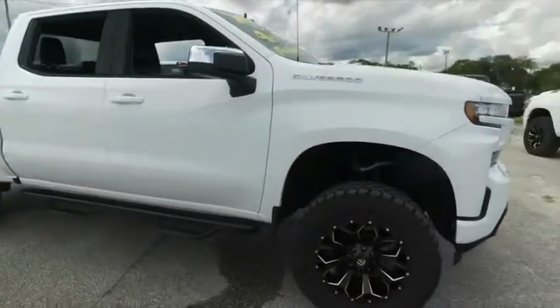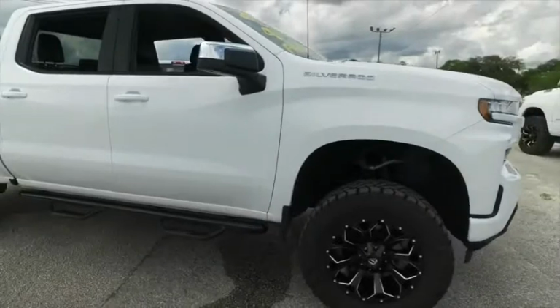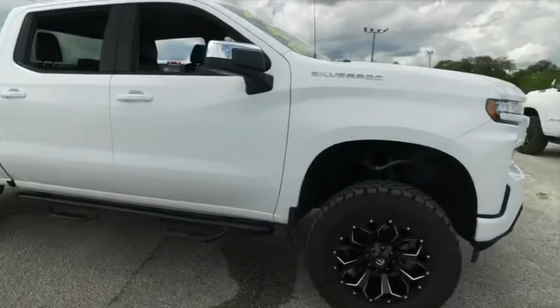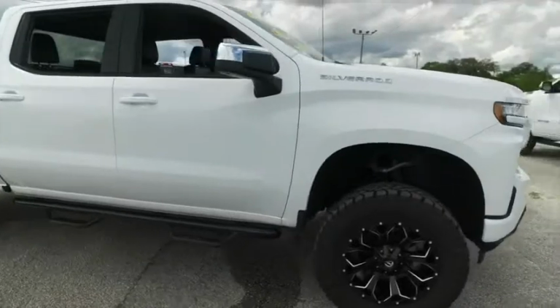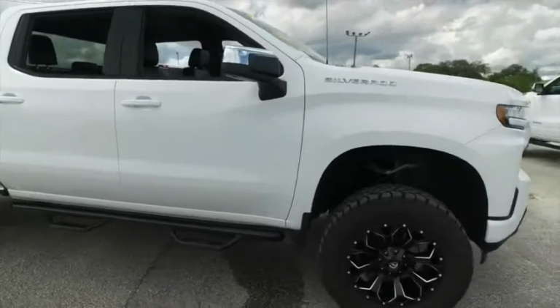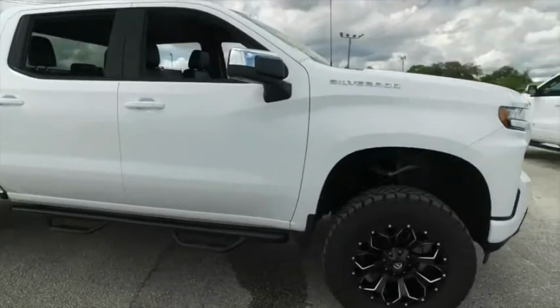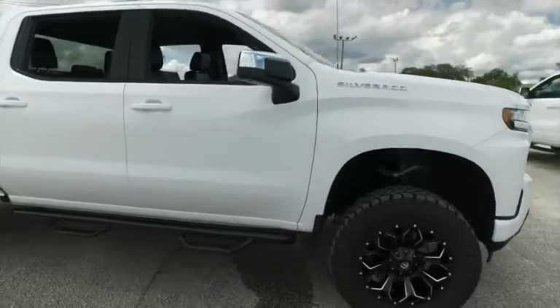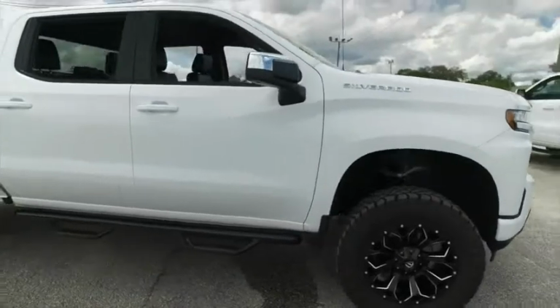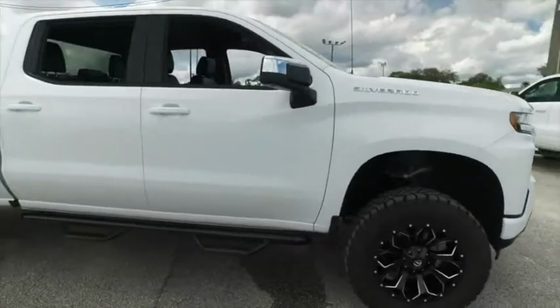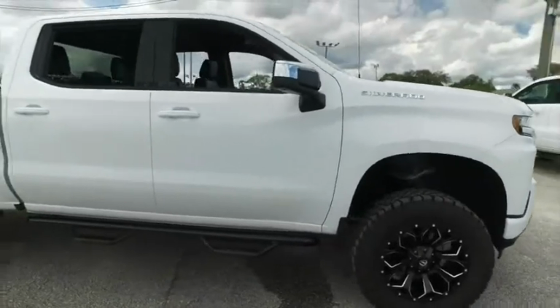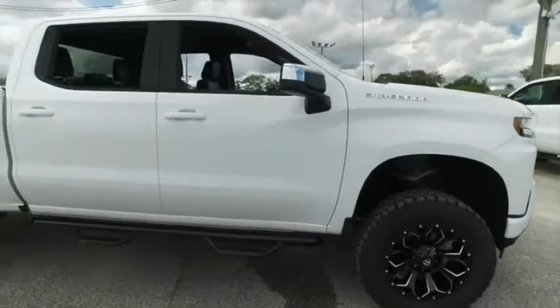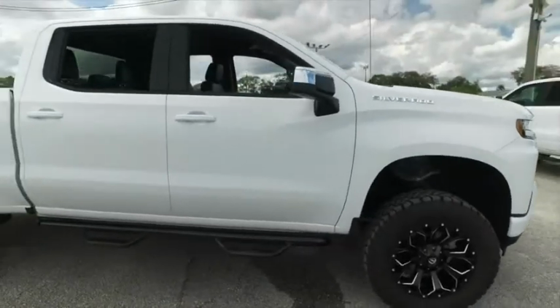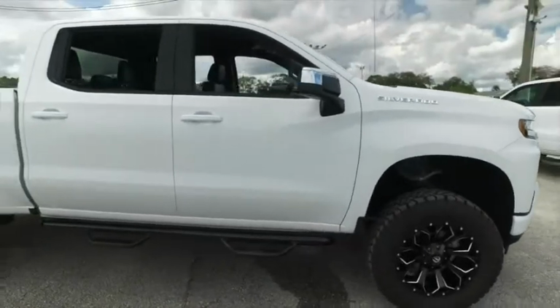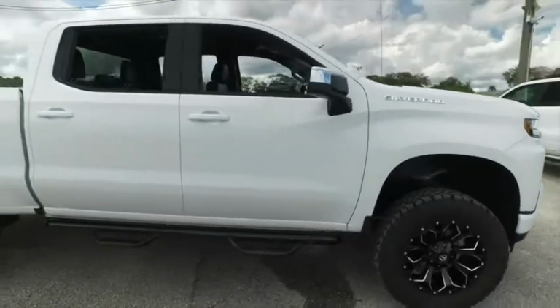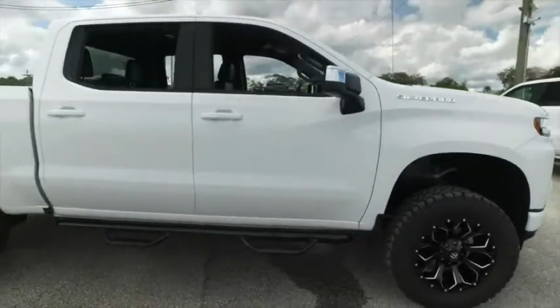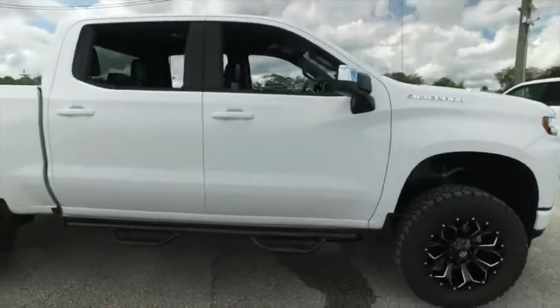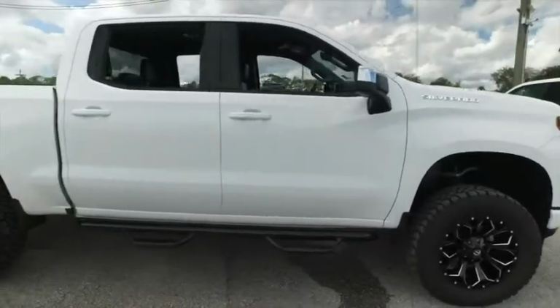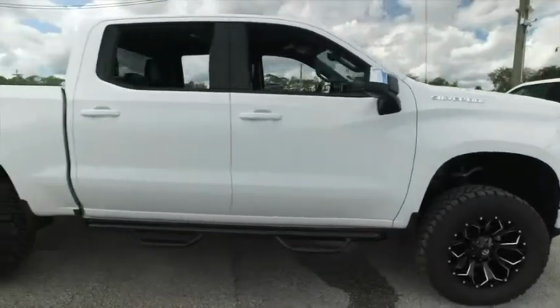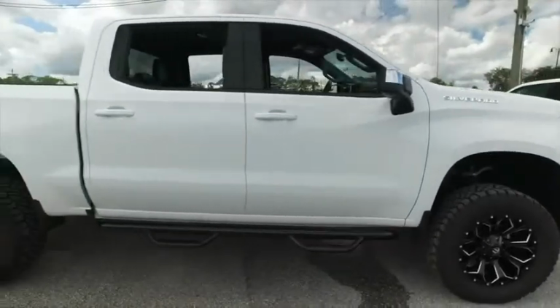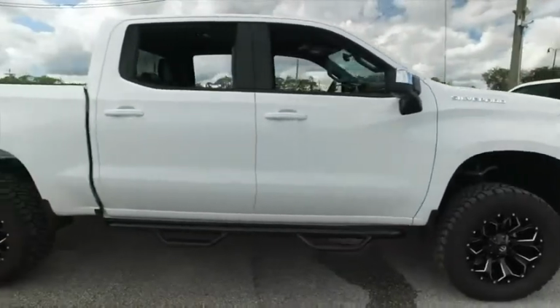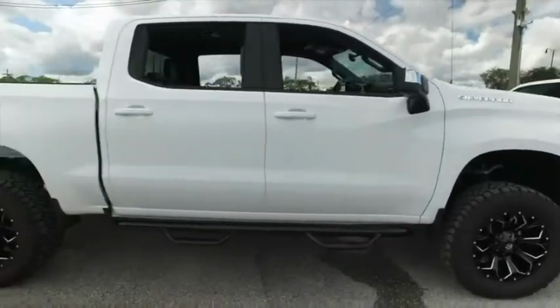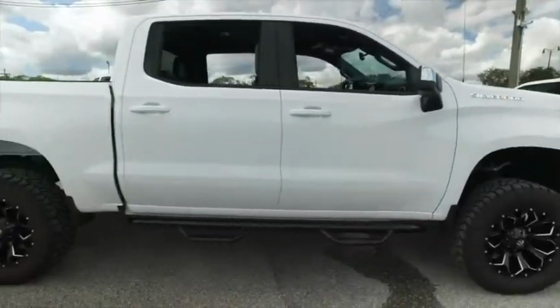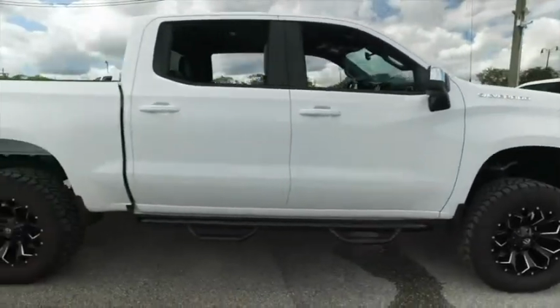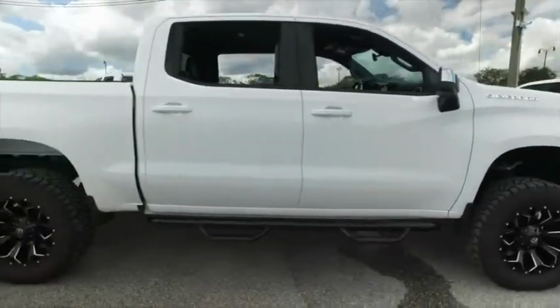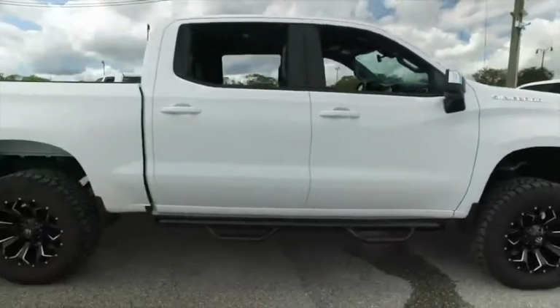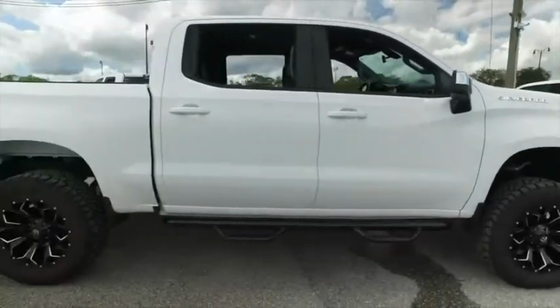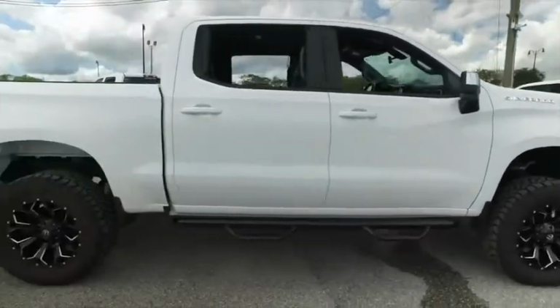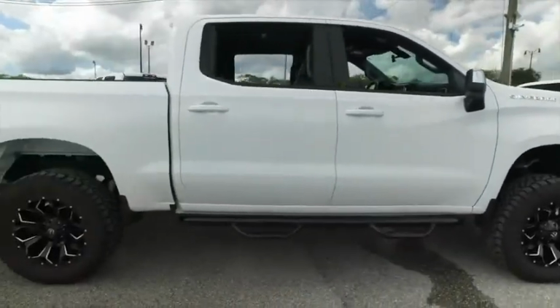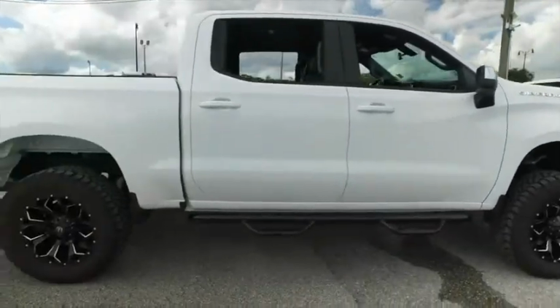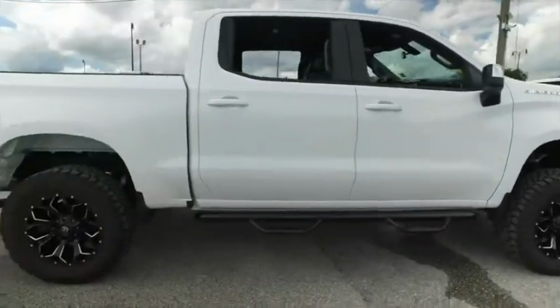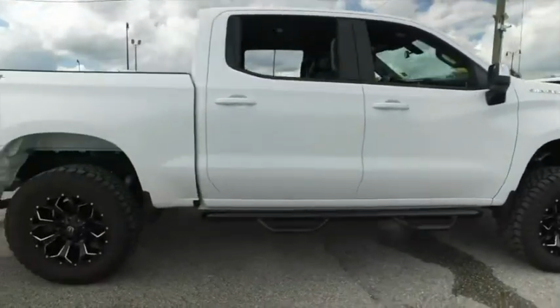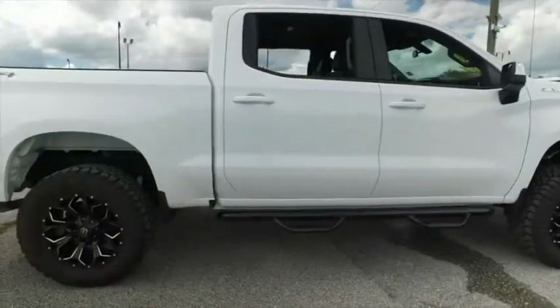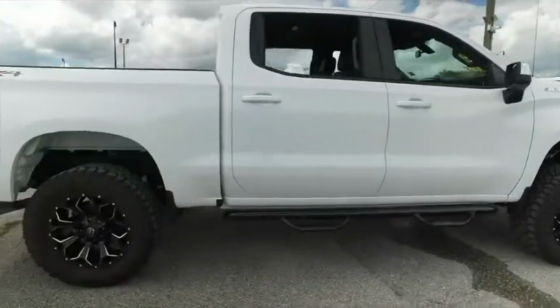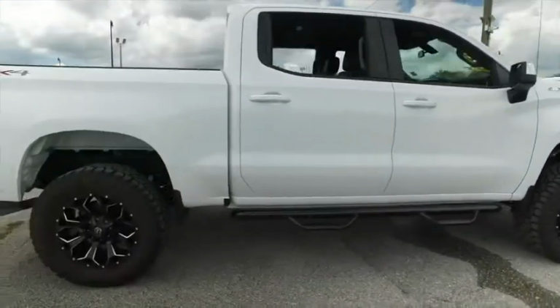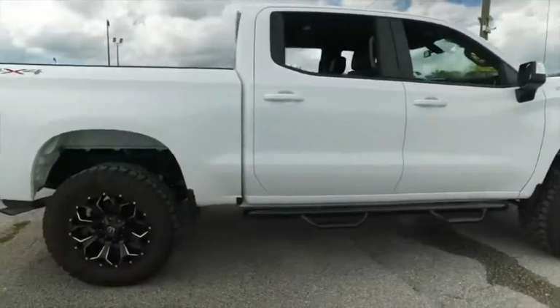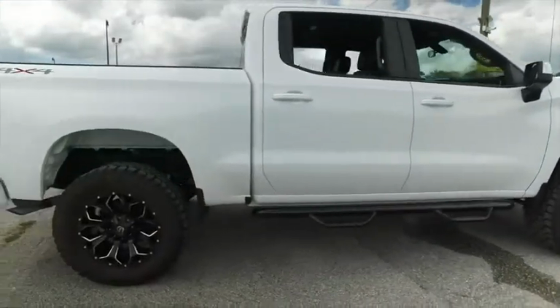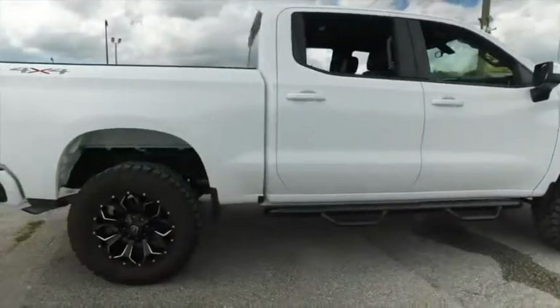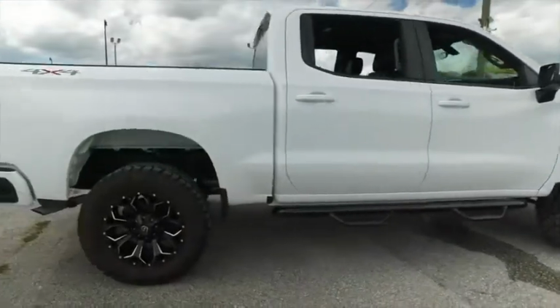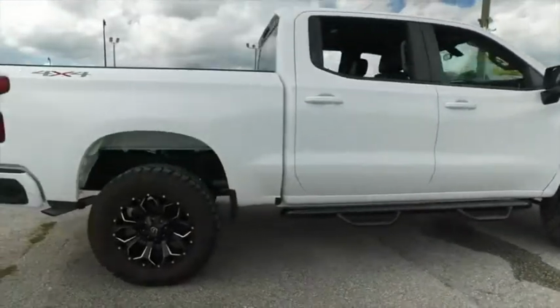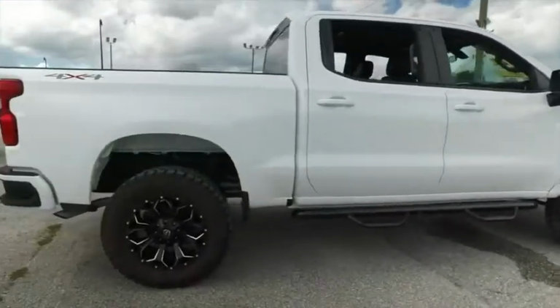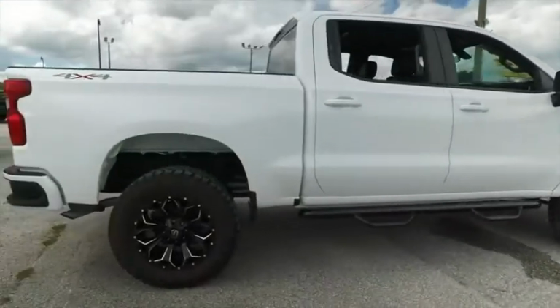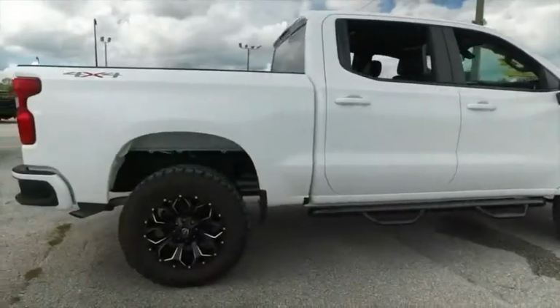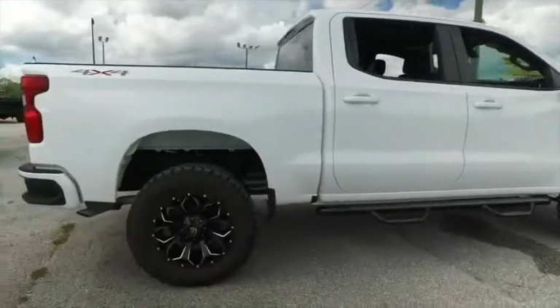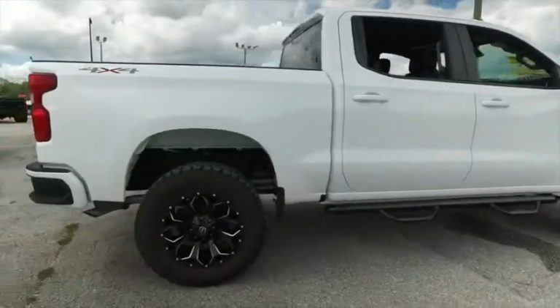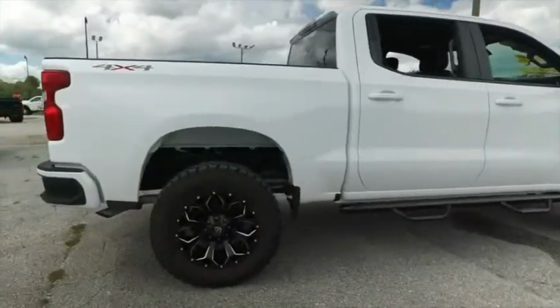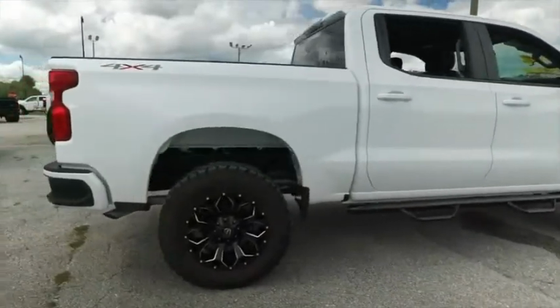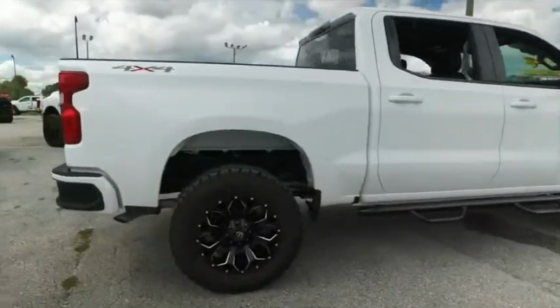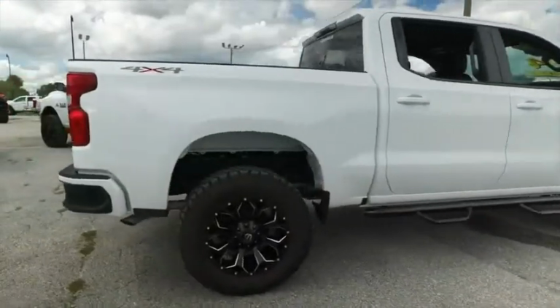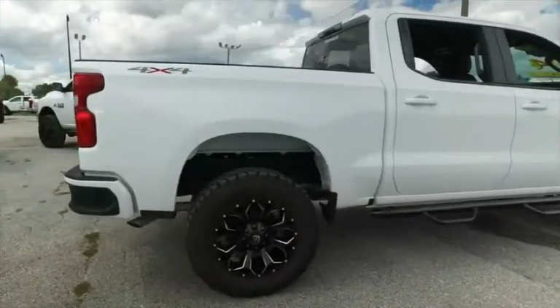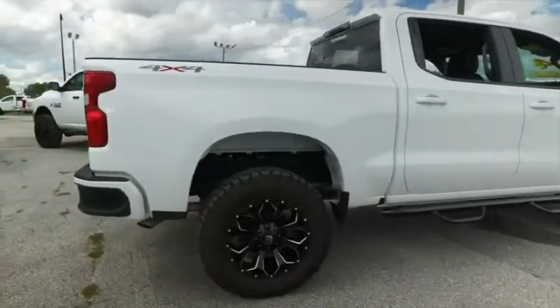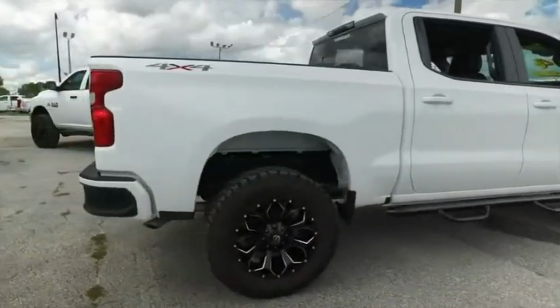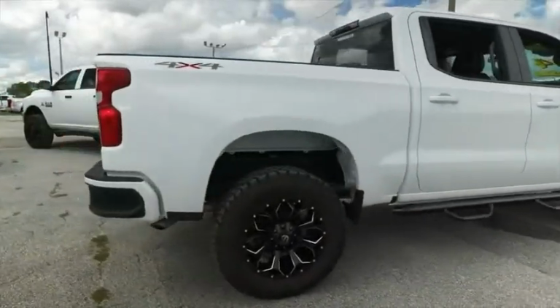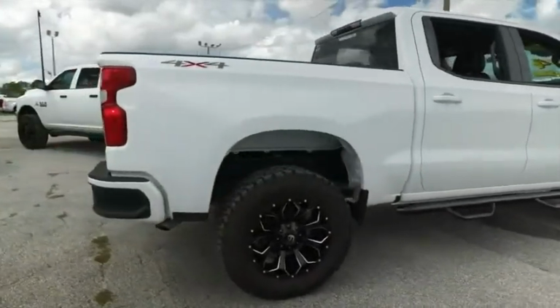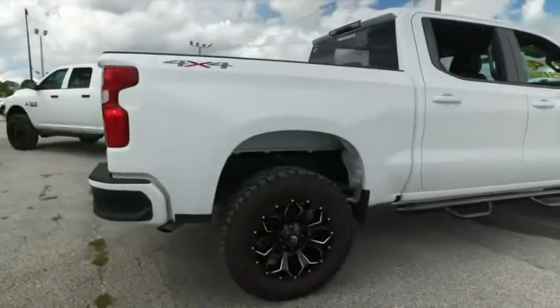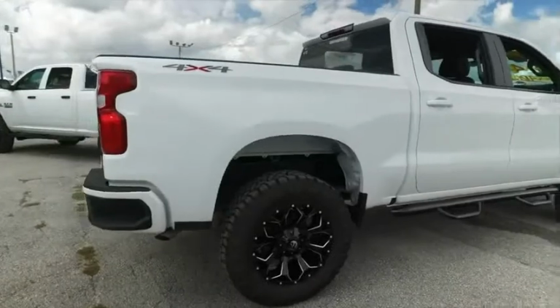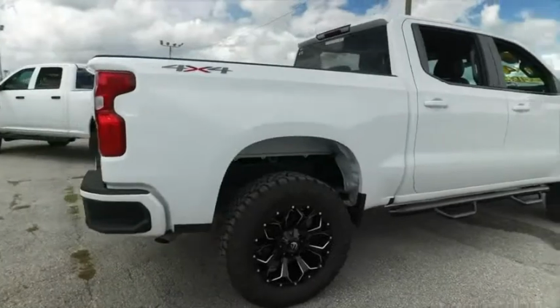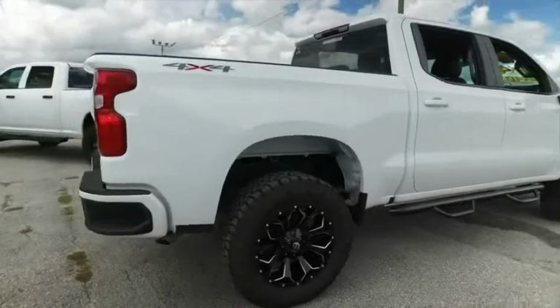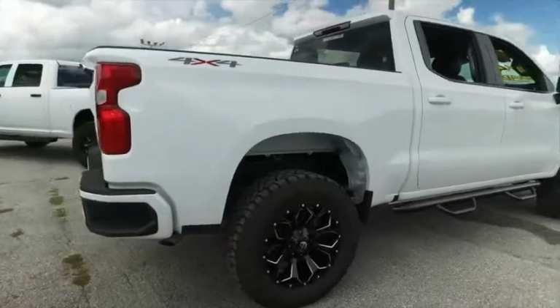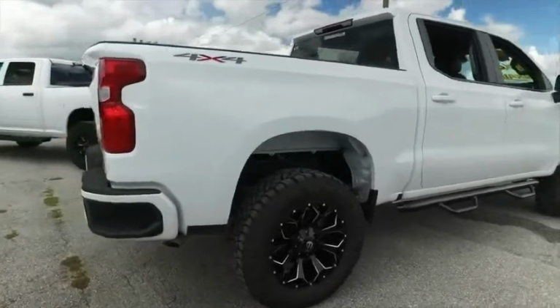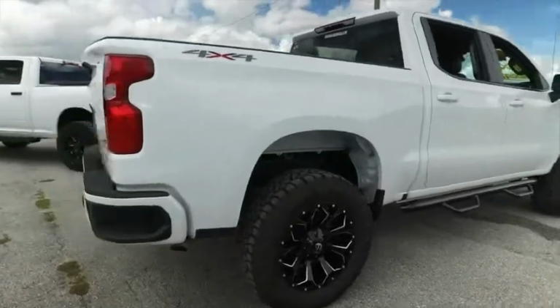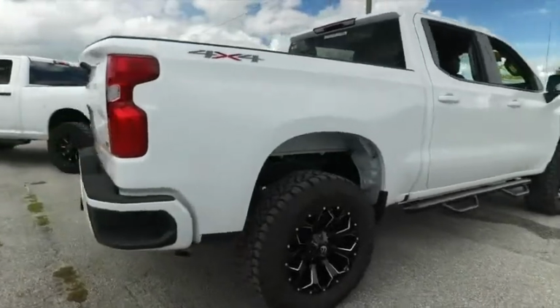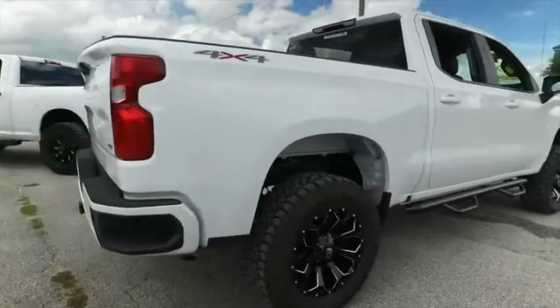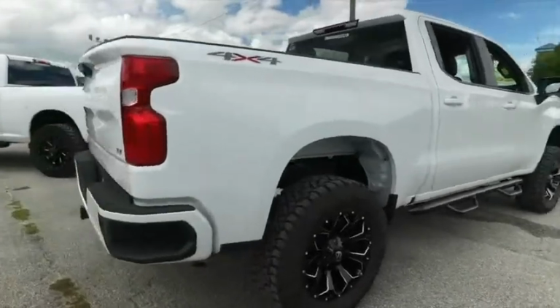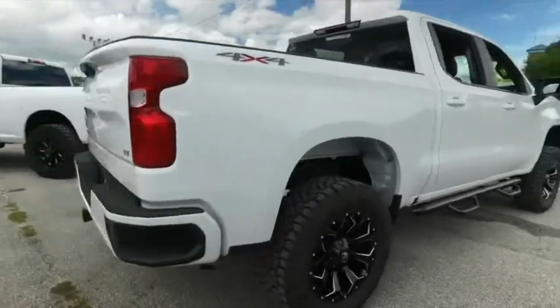Carfax one owner, automatic four-wheel drive. You've got those side steps — no tow package.